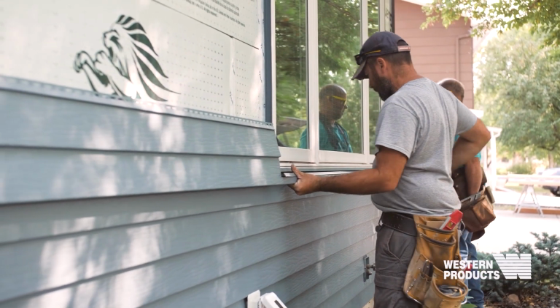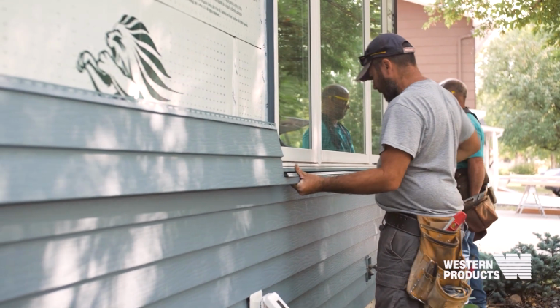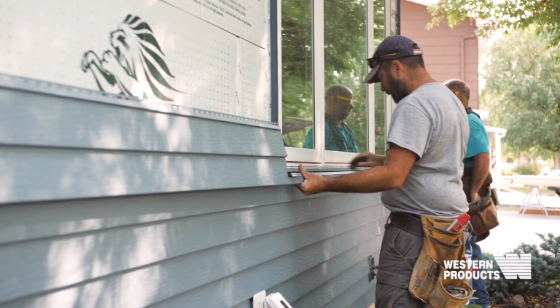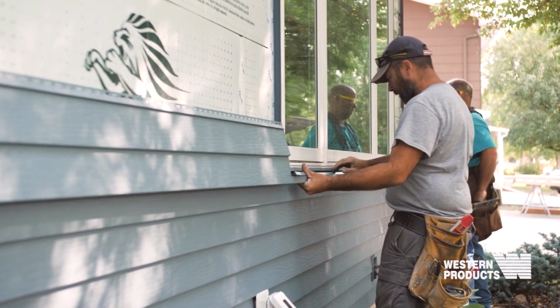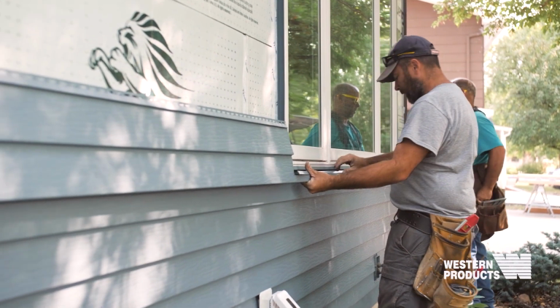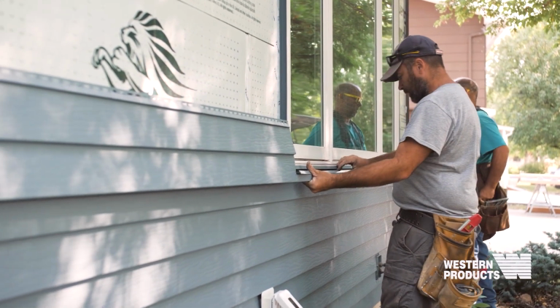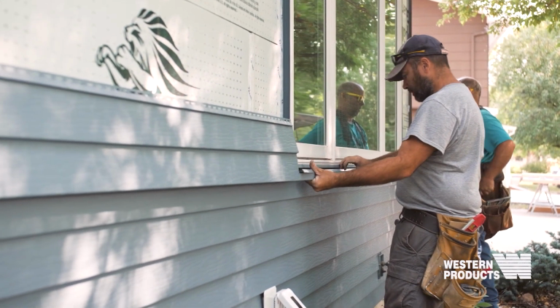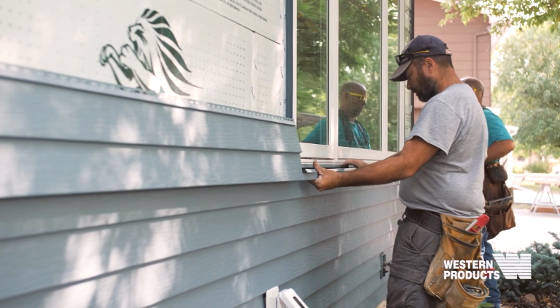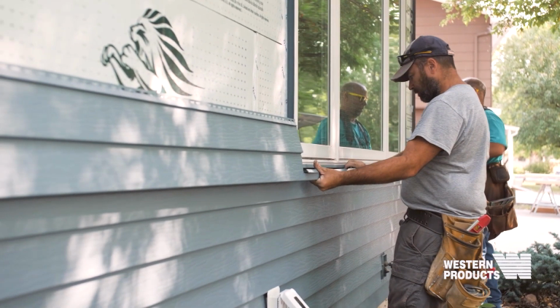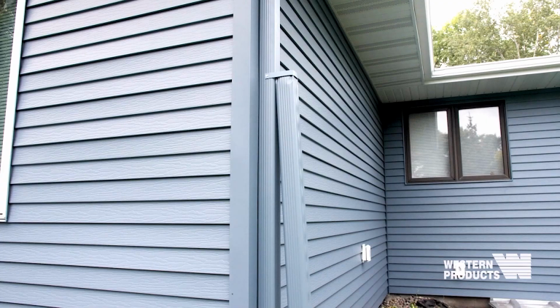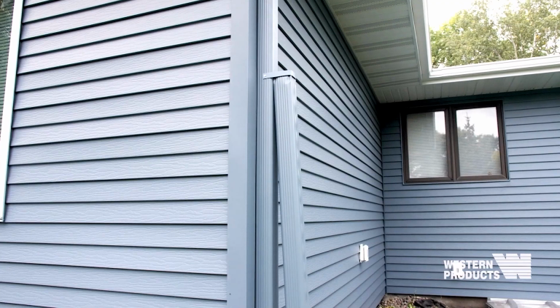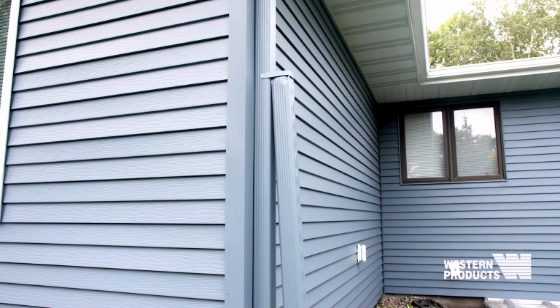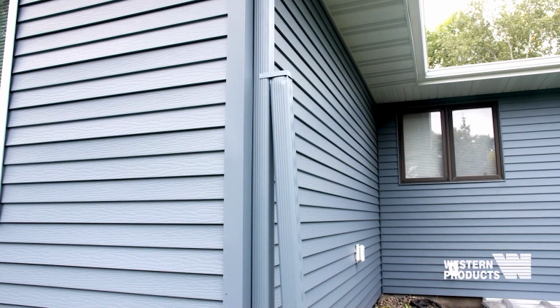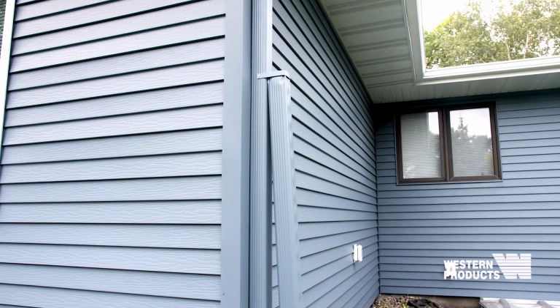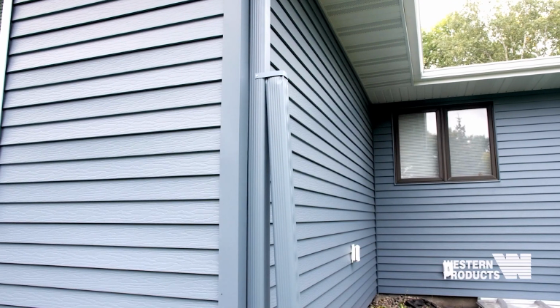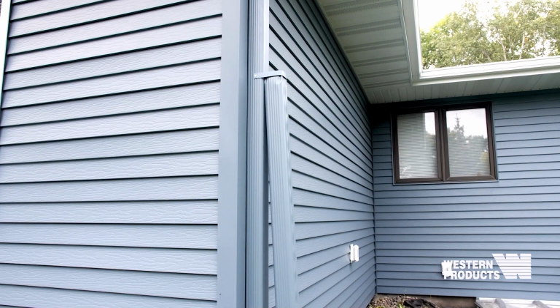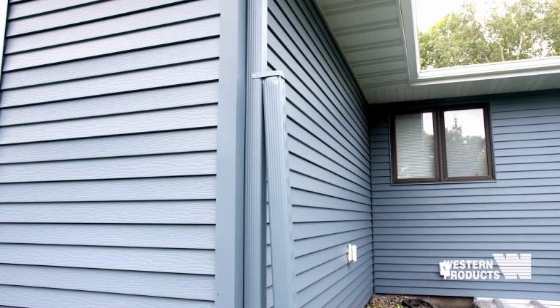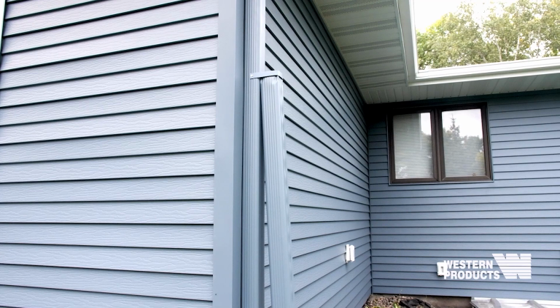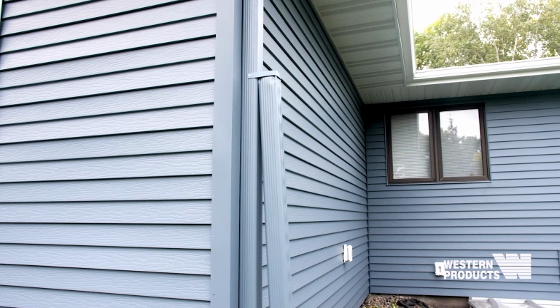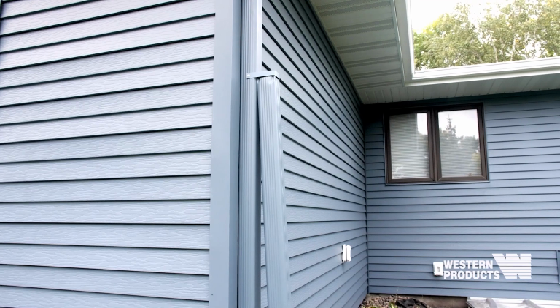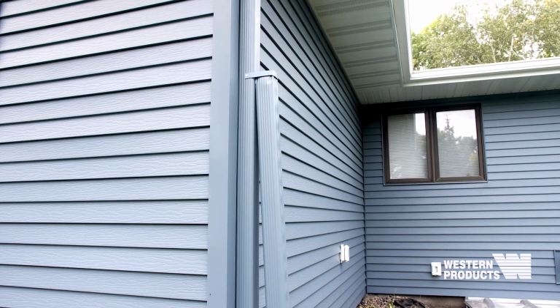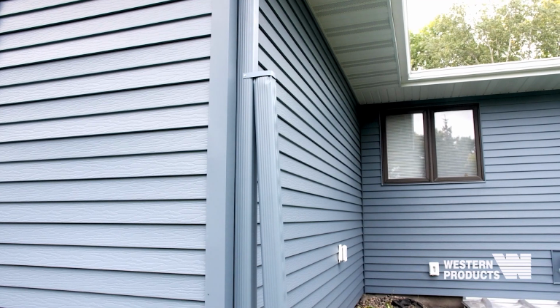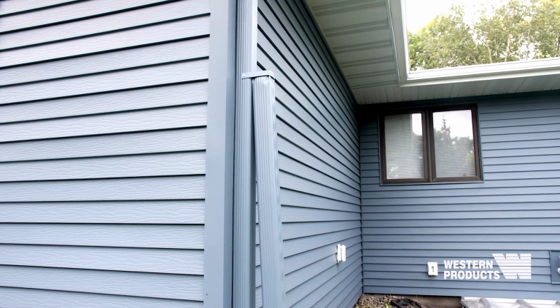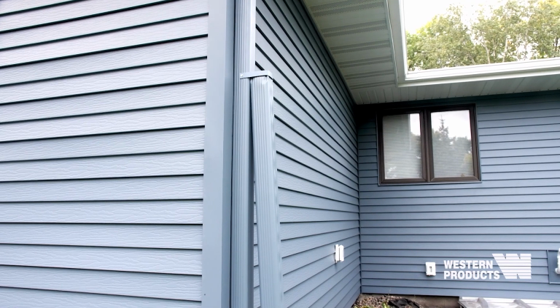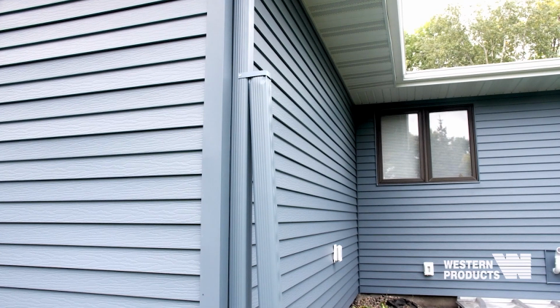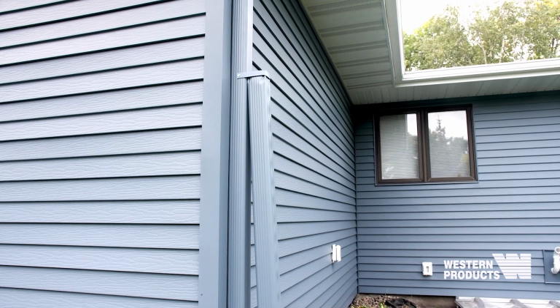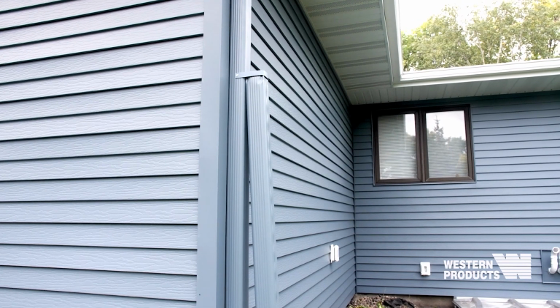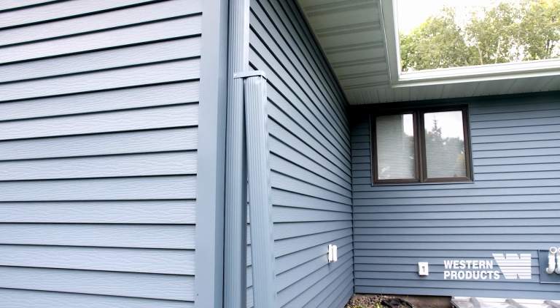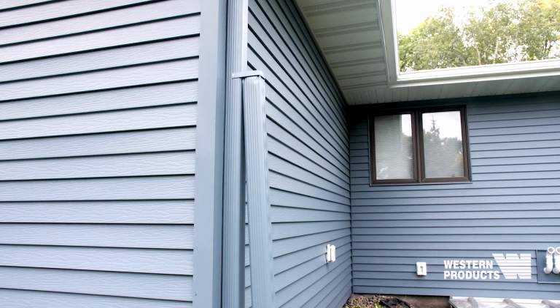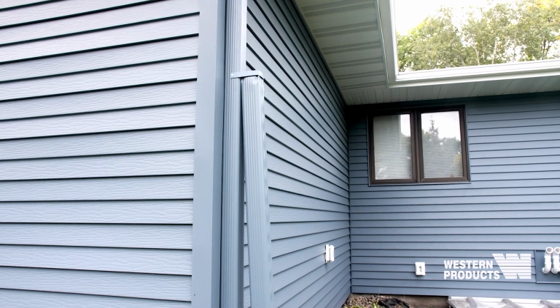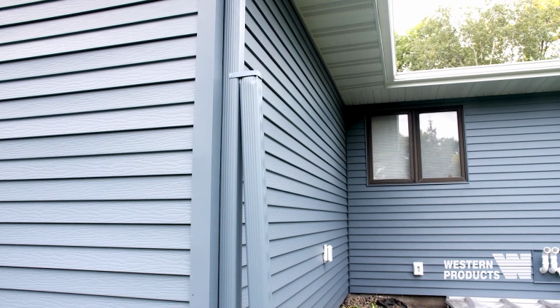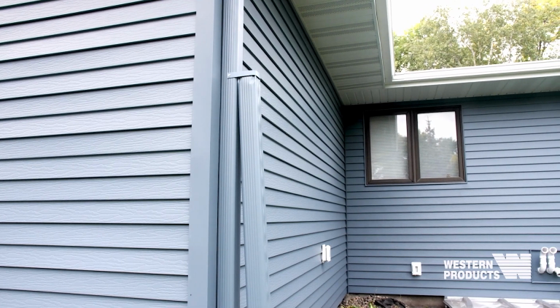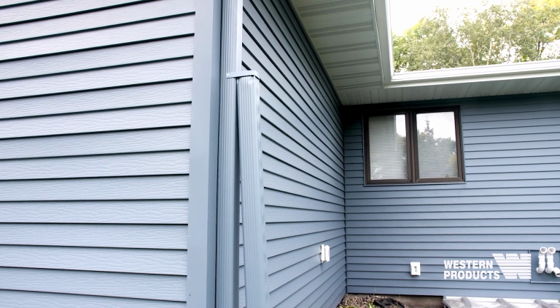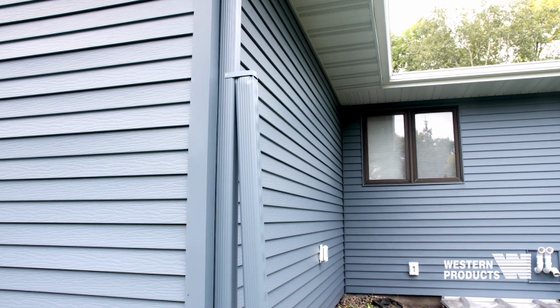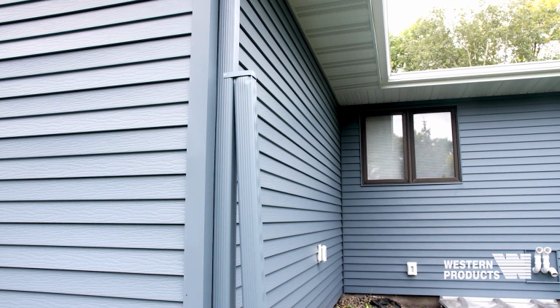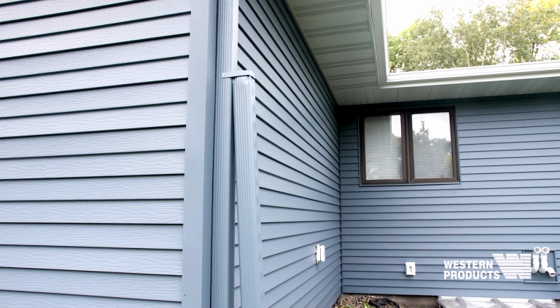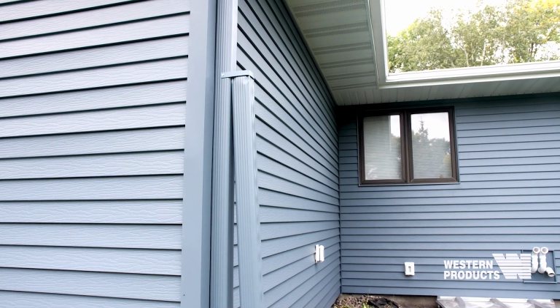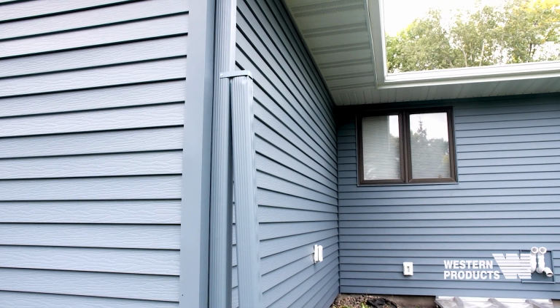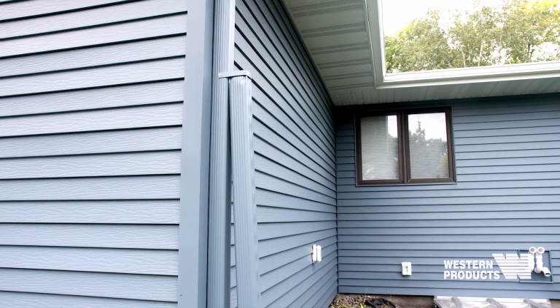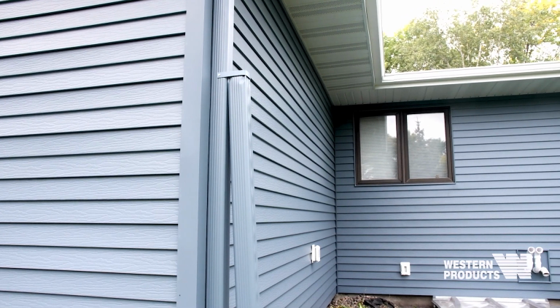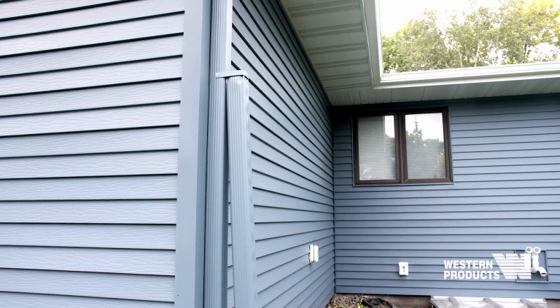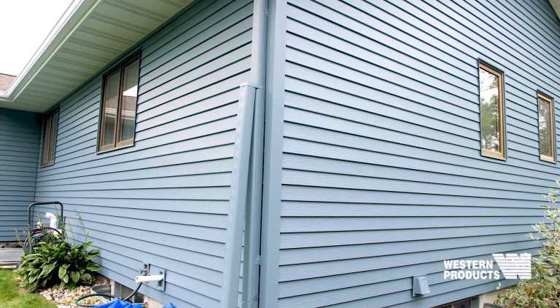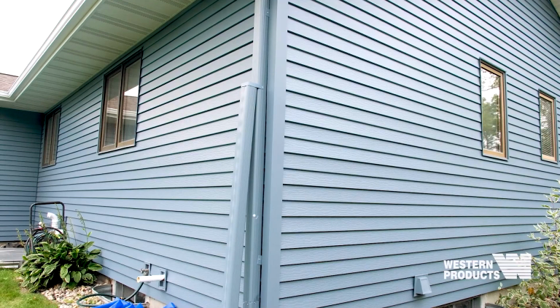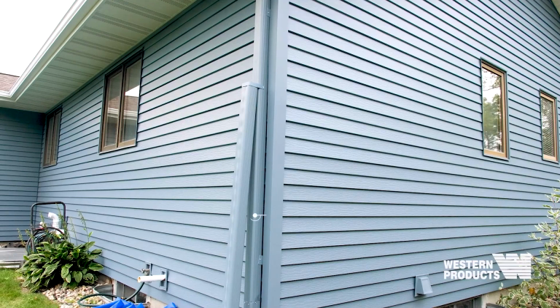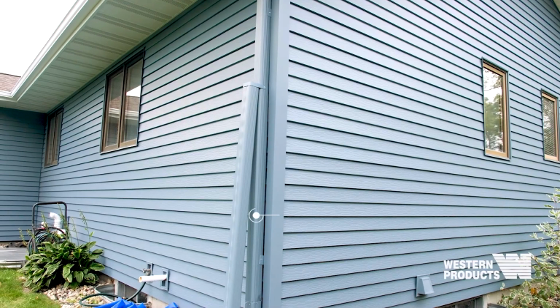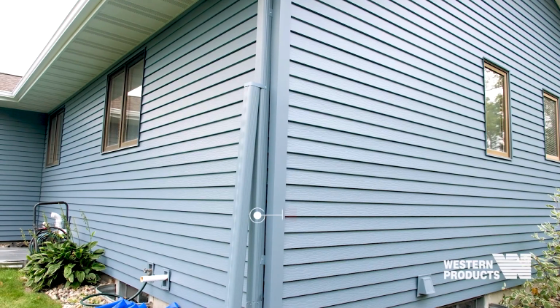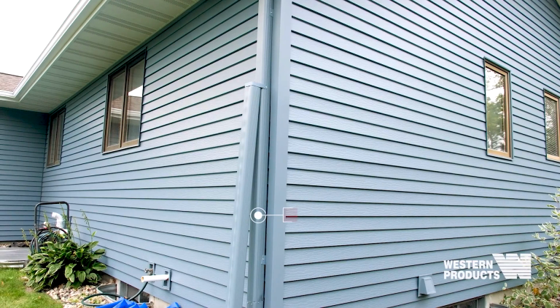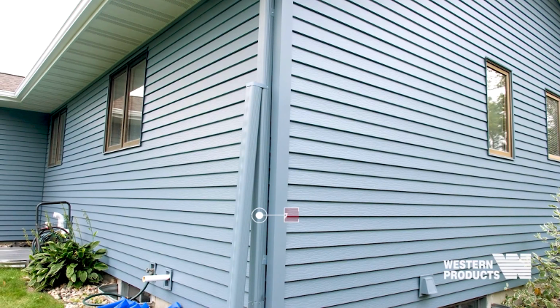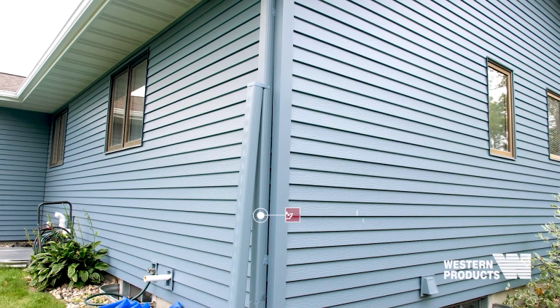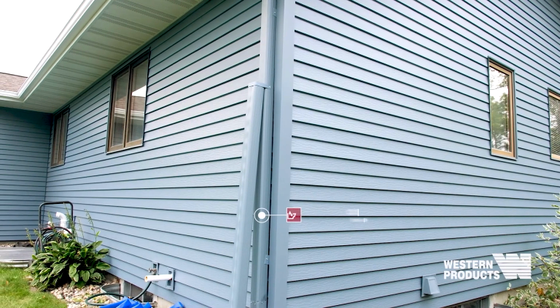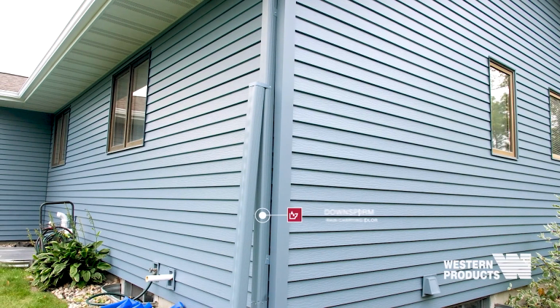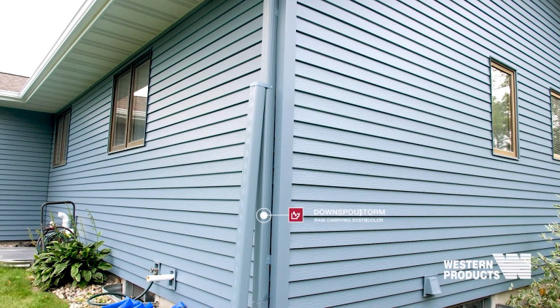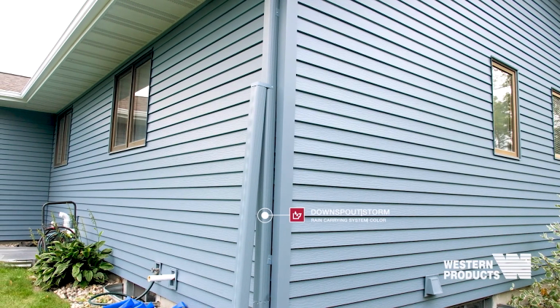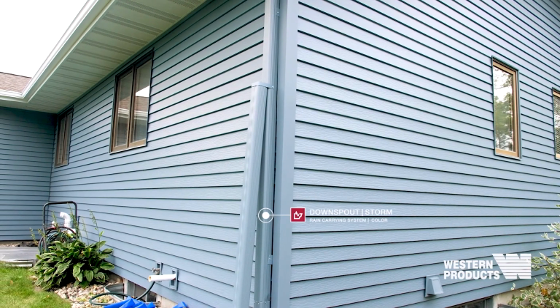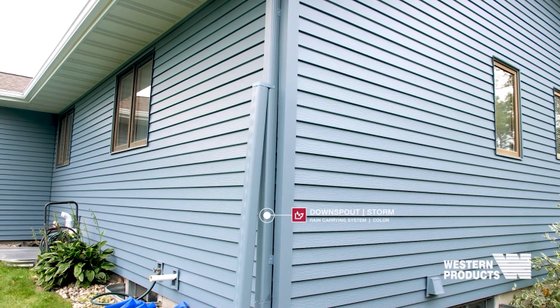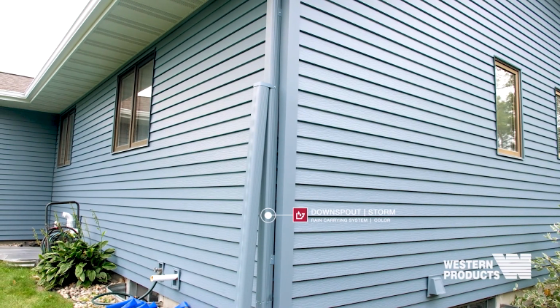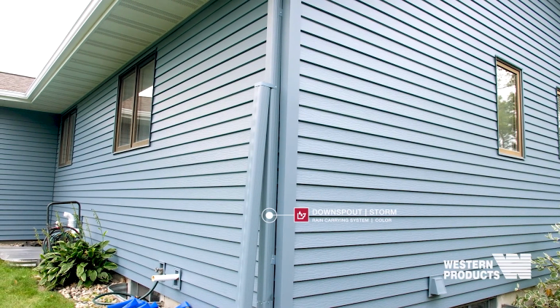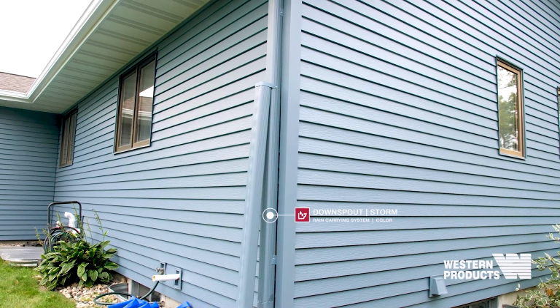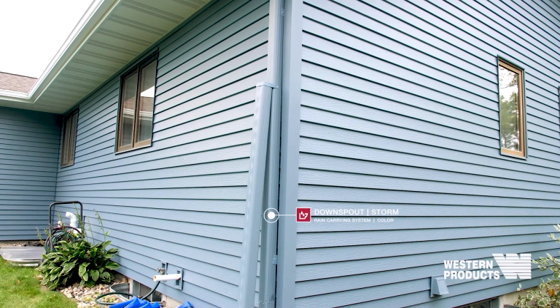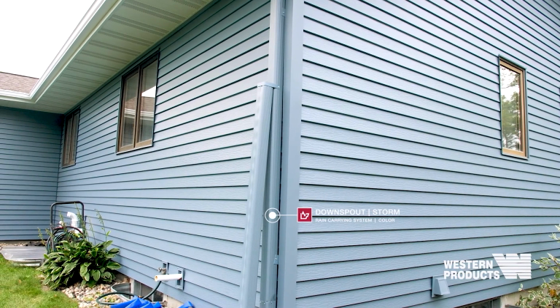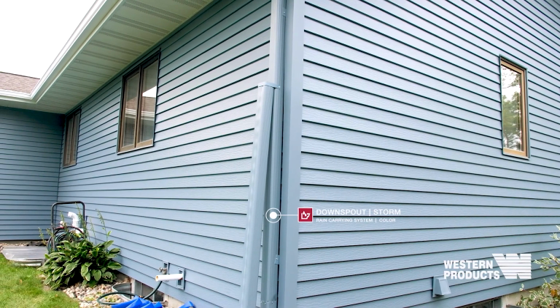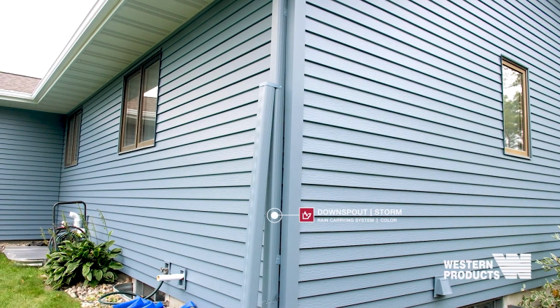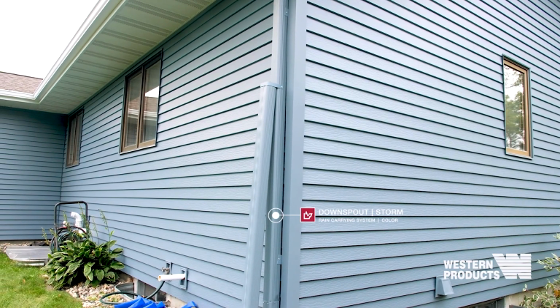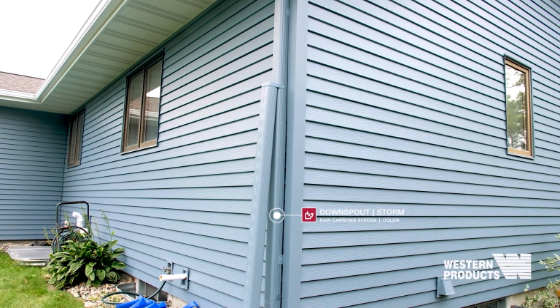I really like the storm blue — the white accents it very nicely. It just made it so much brighter and new looking.